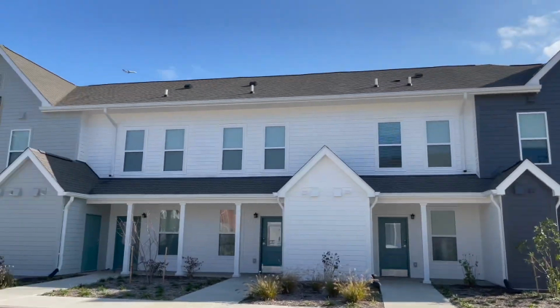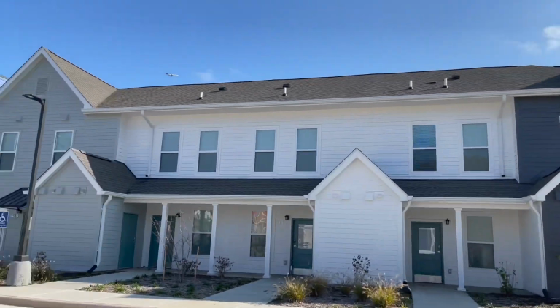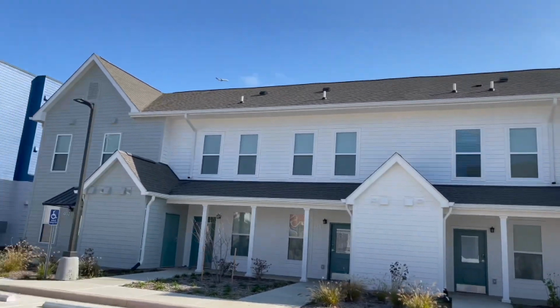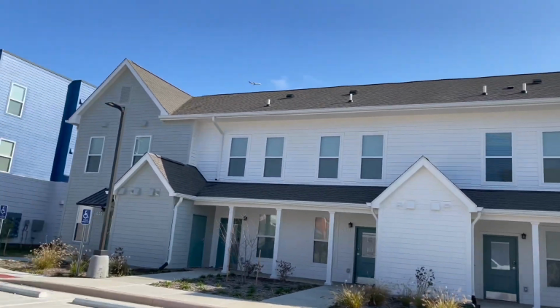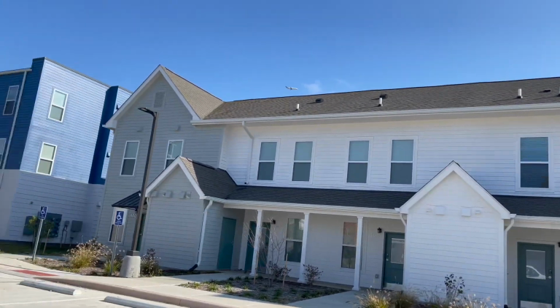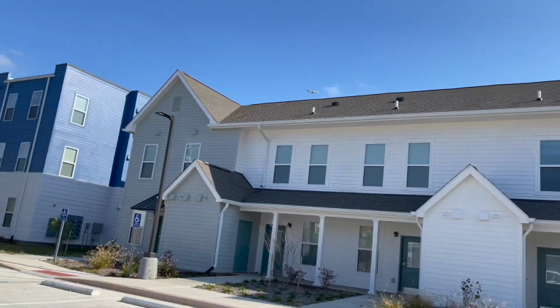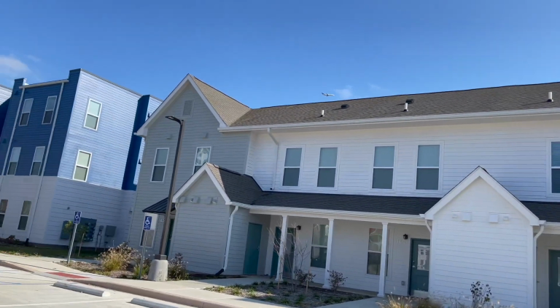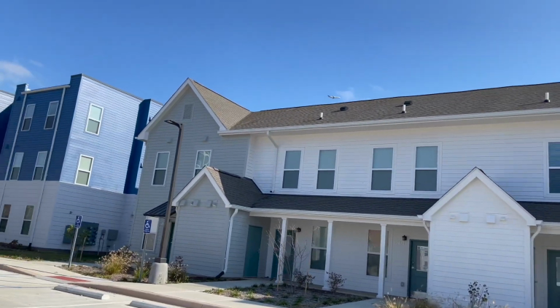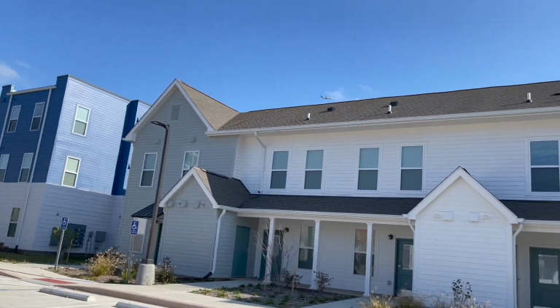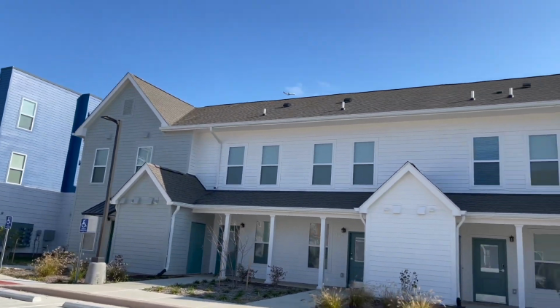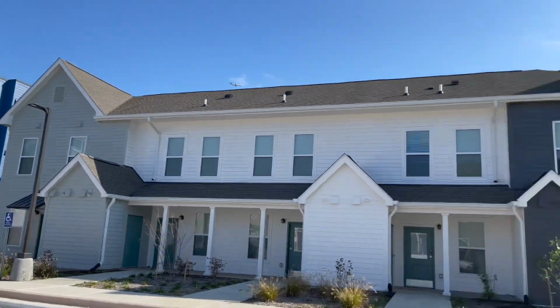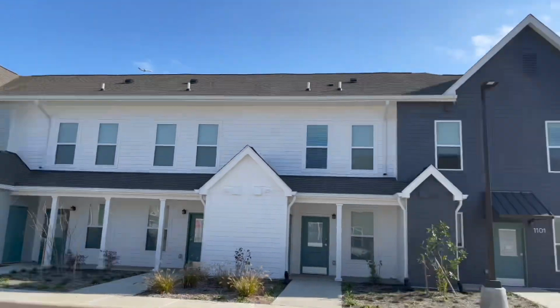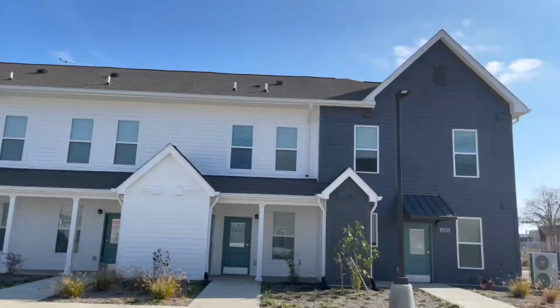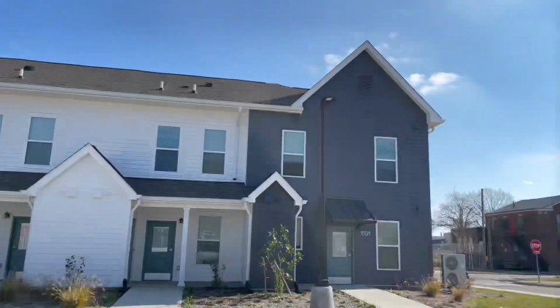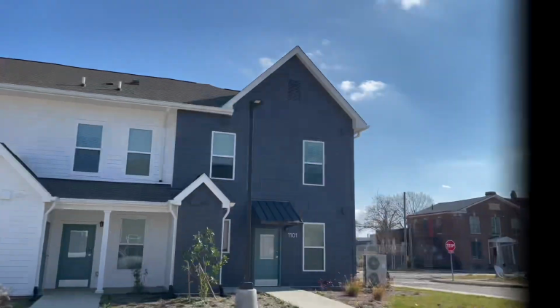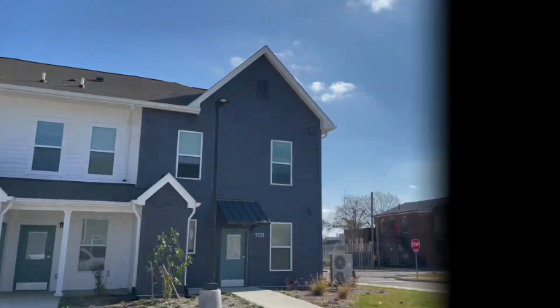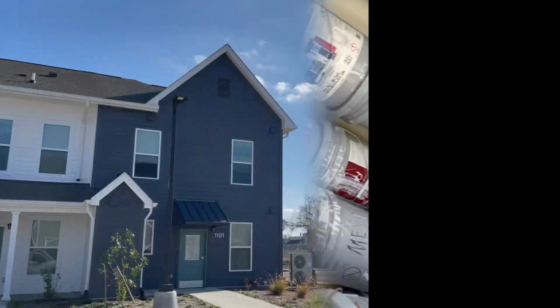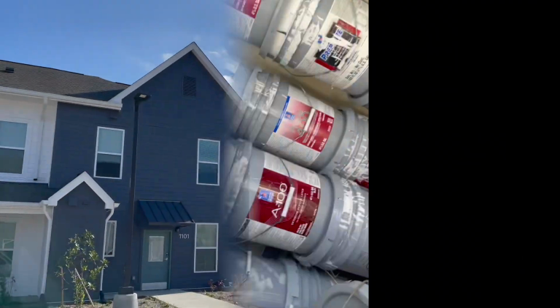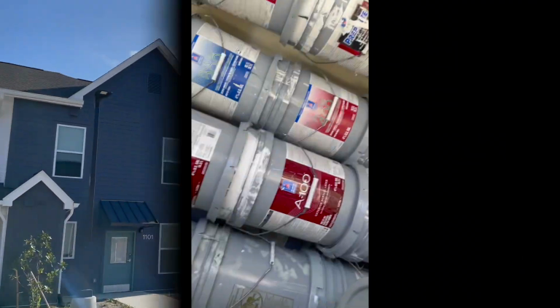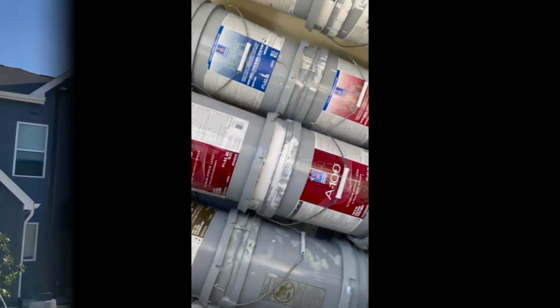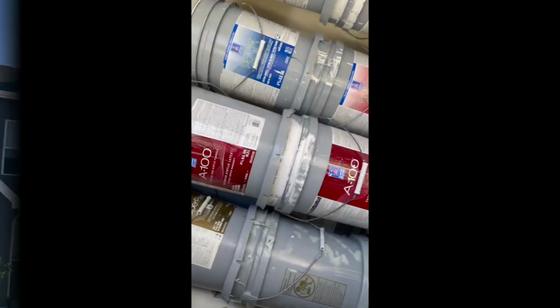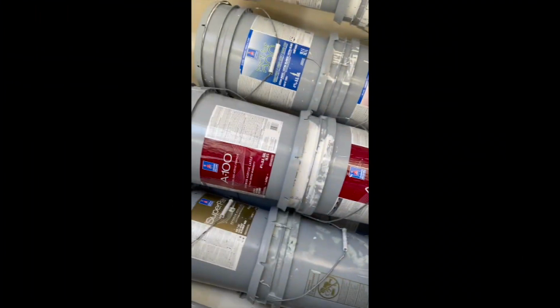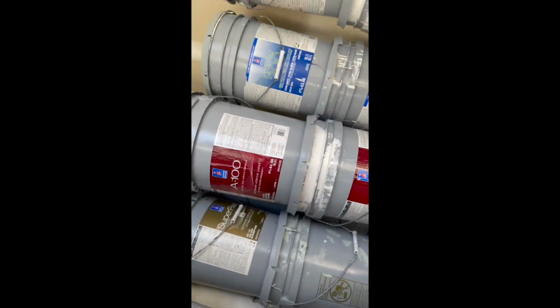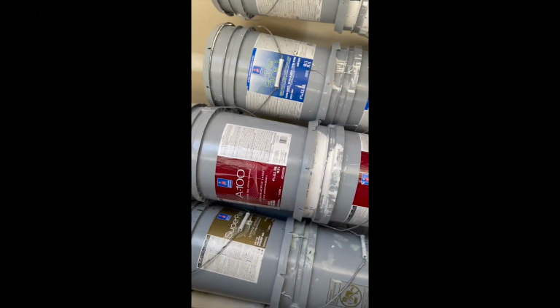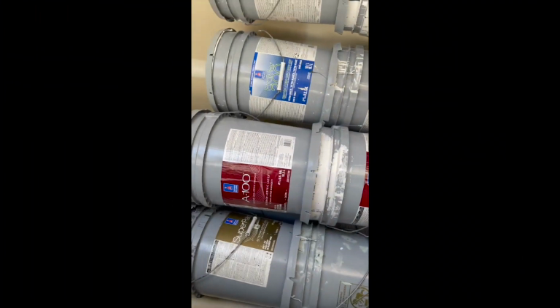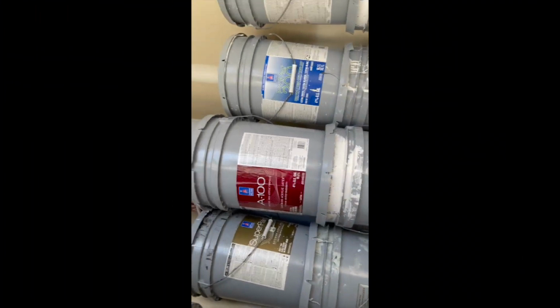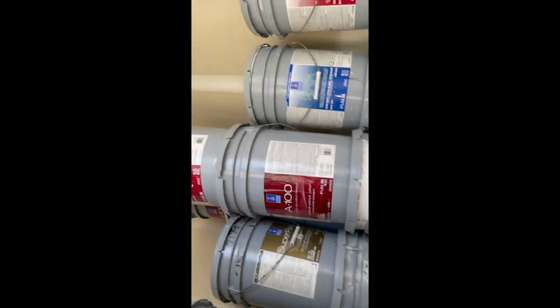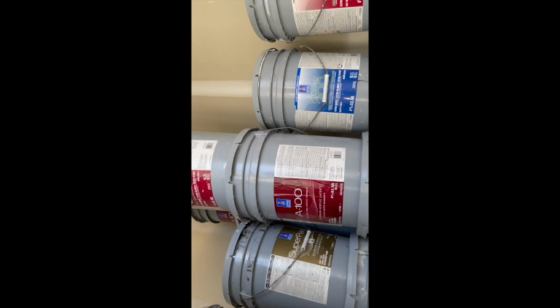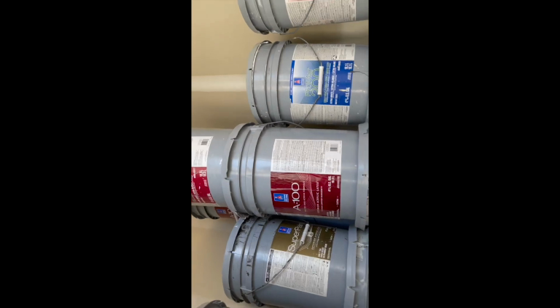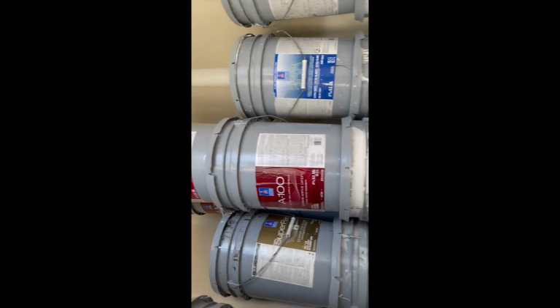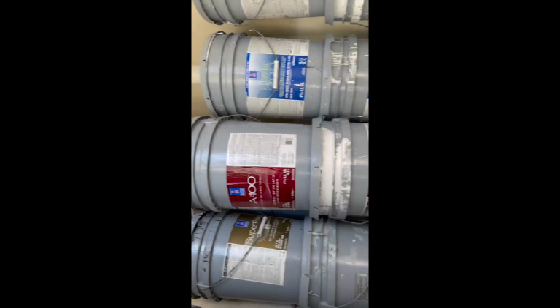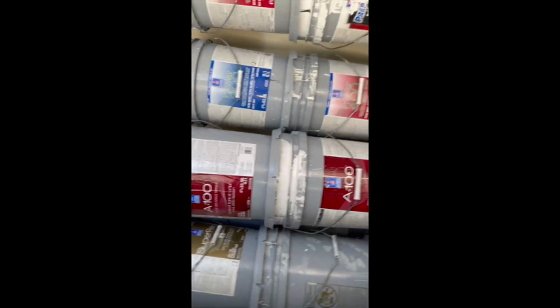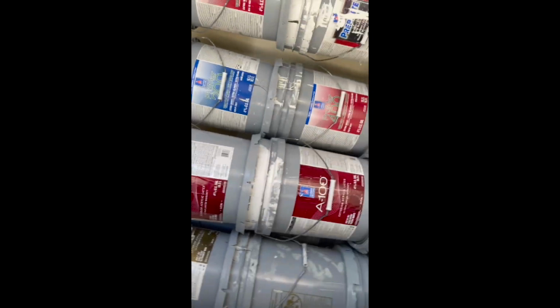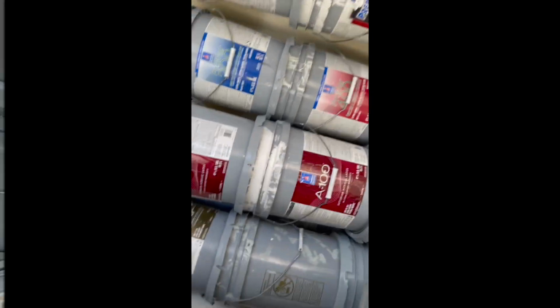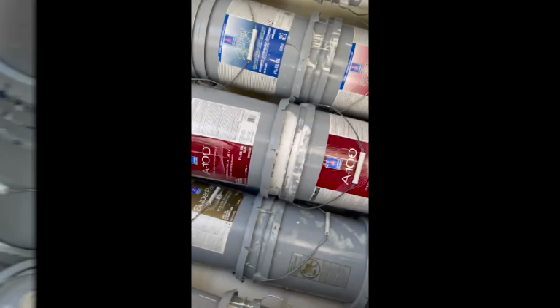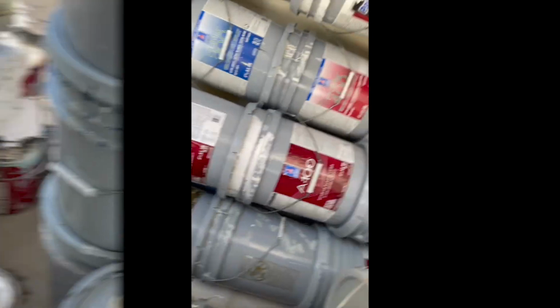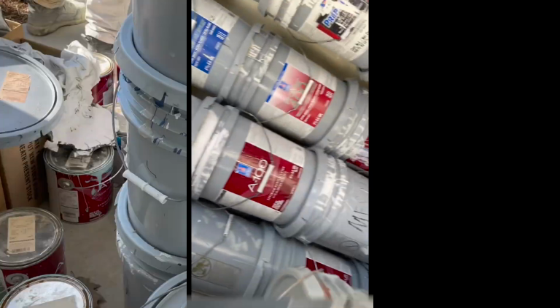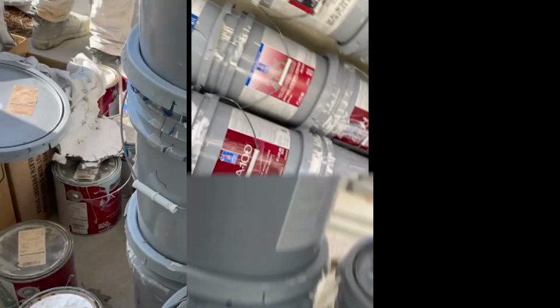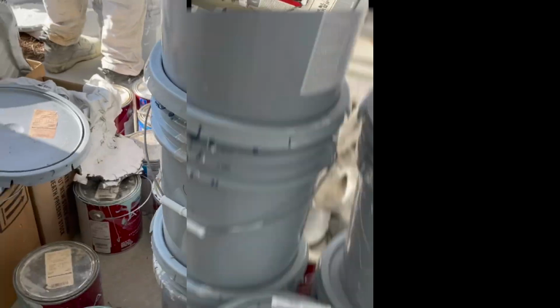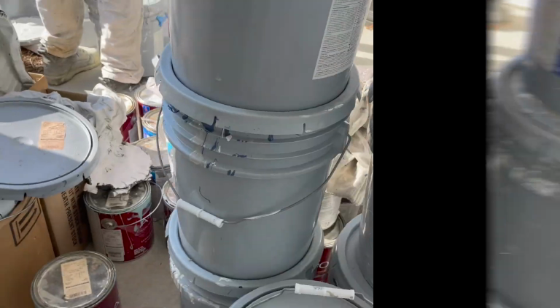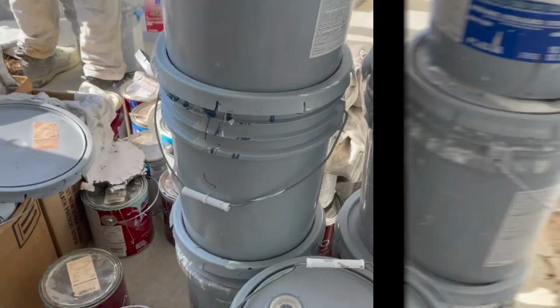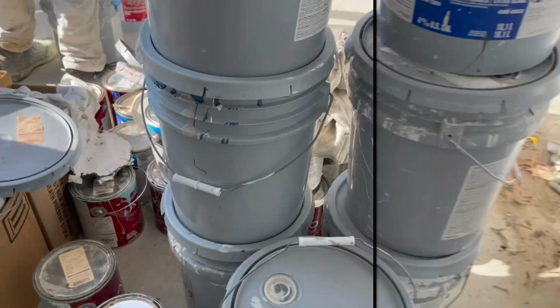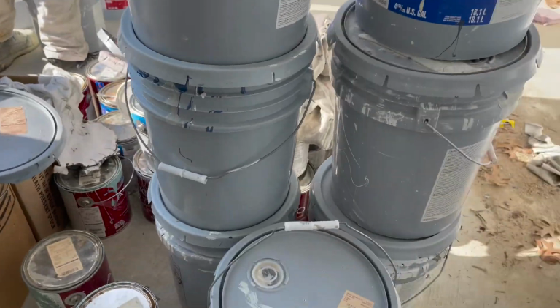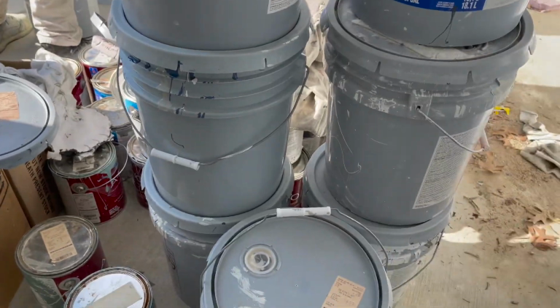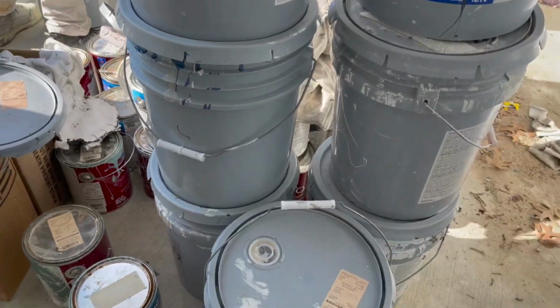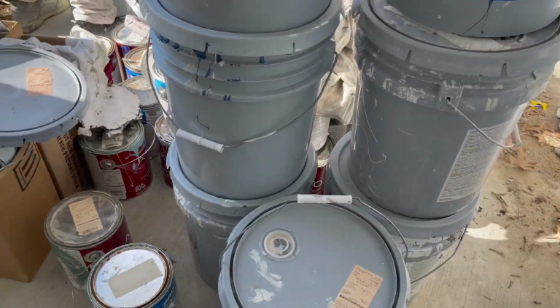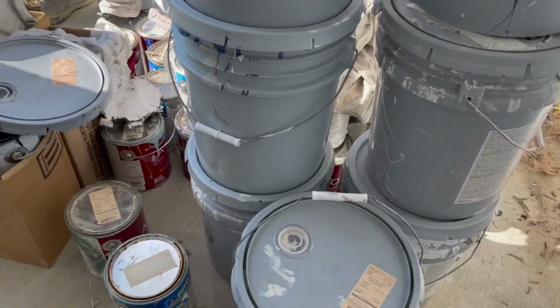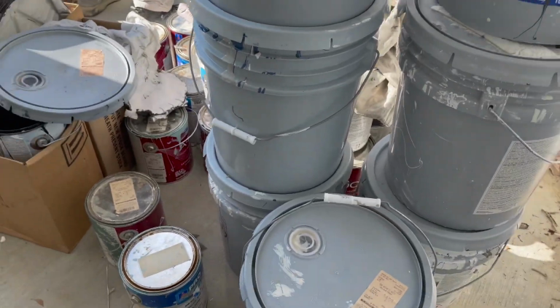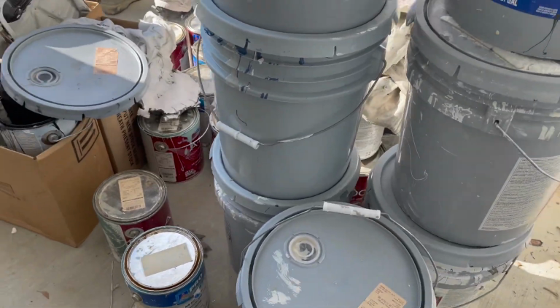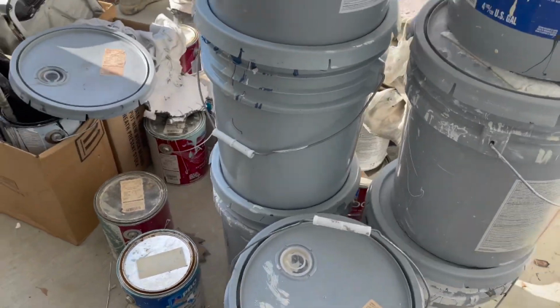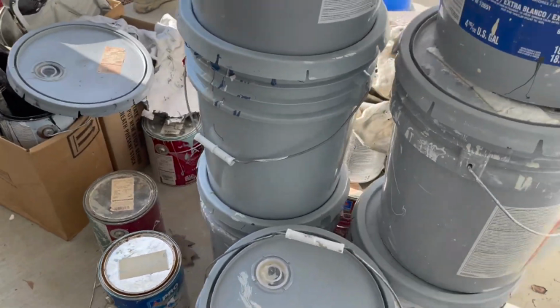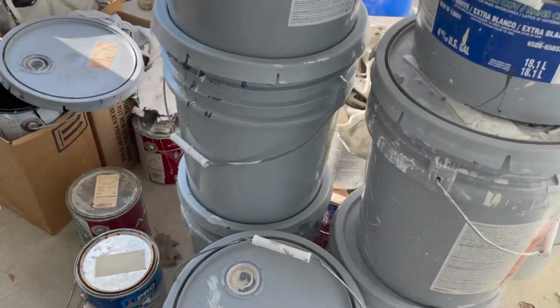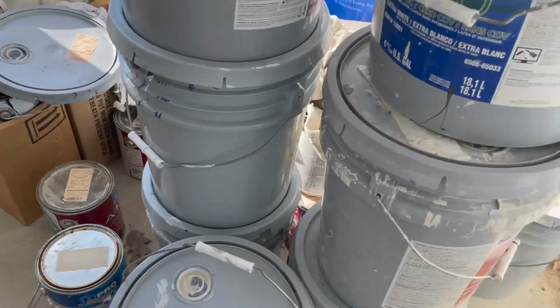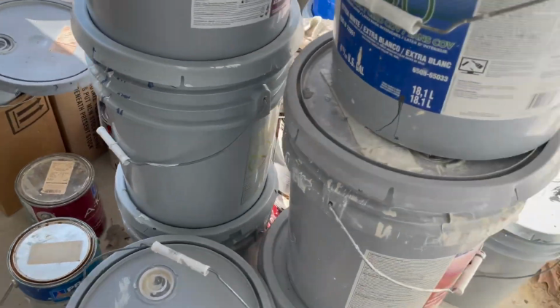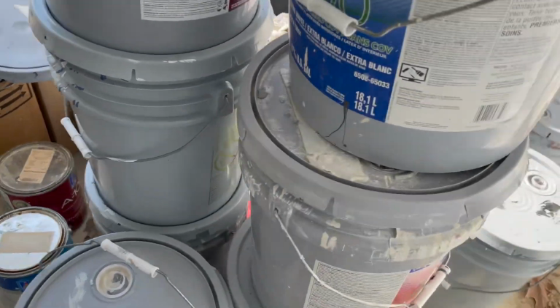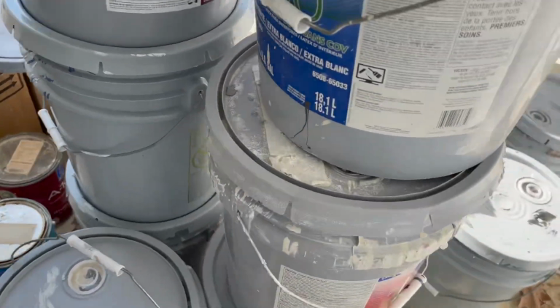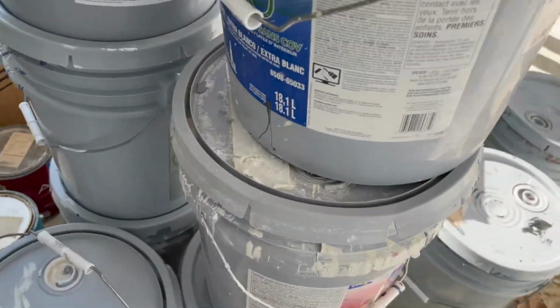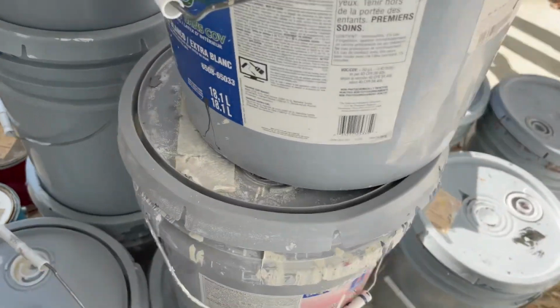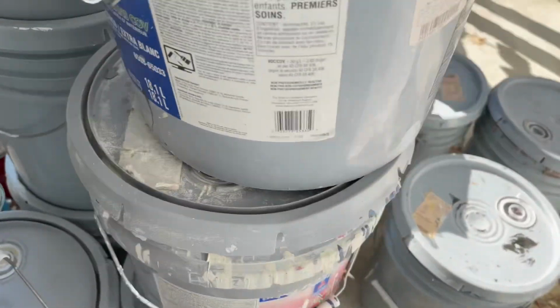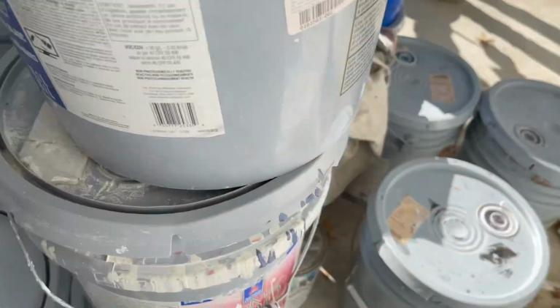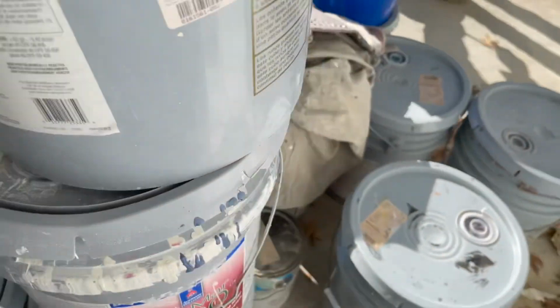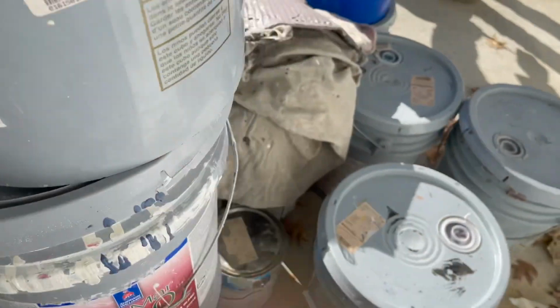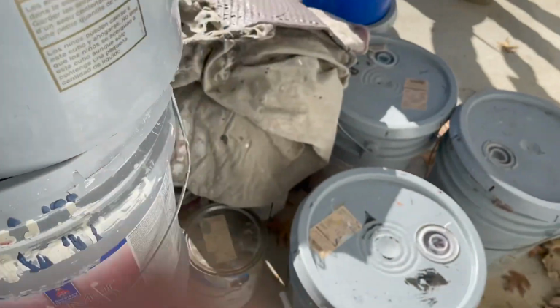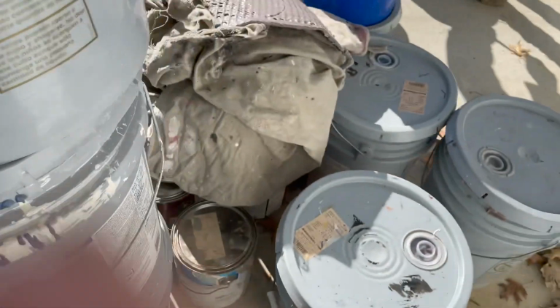After we leave the school, we head over to Beecher and go to this cluttered storage and throw away our trash paint.